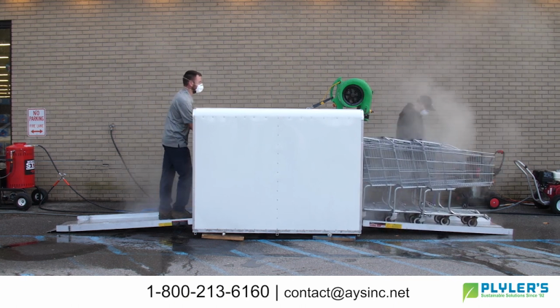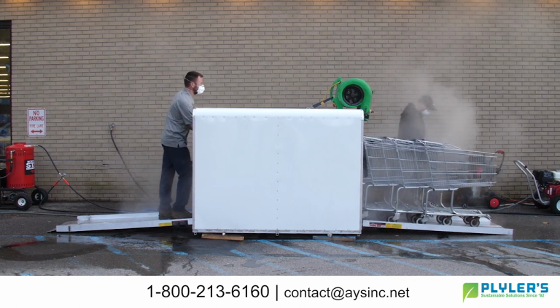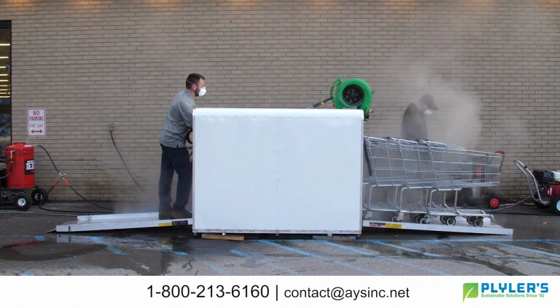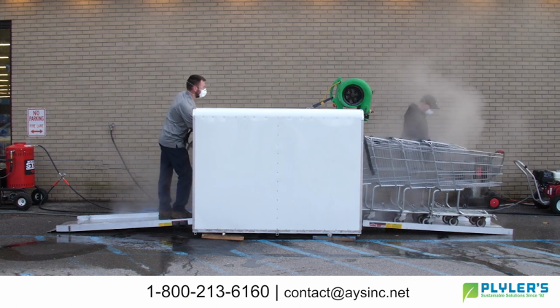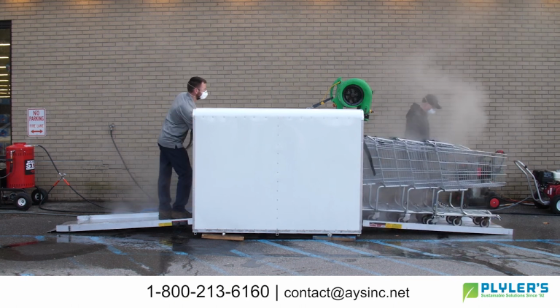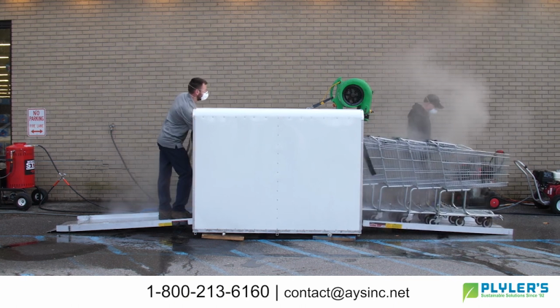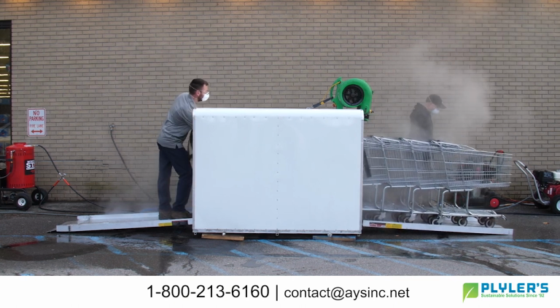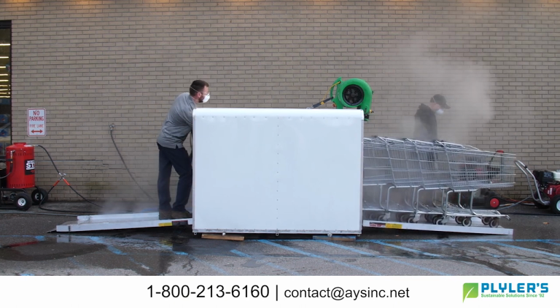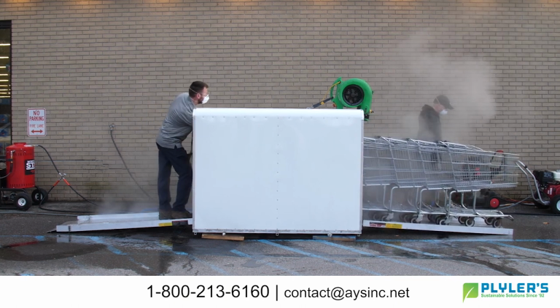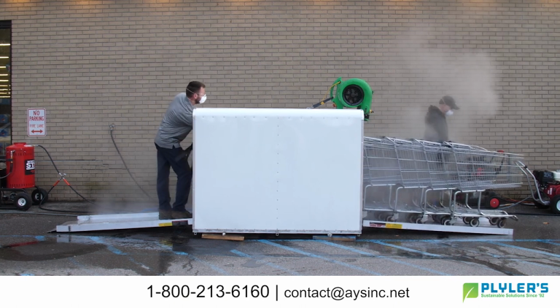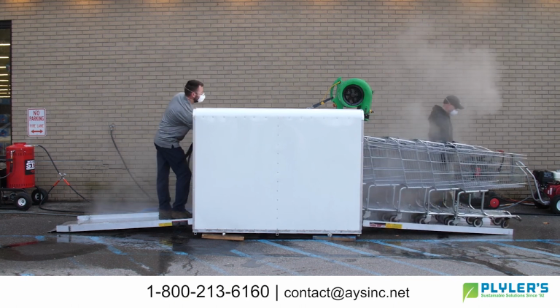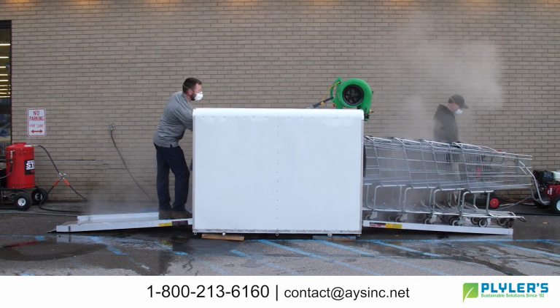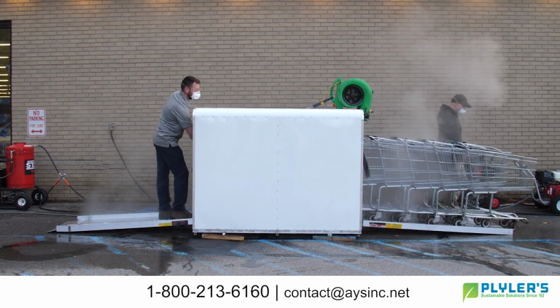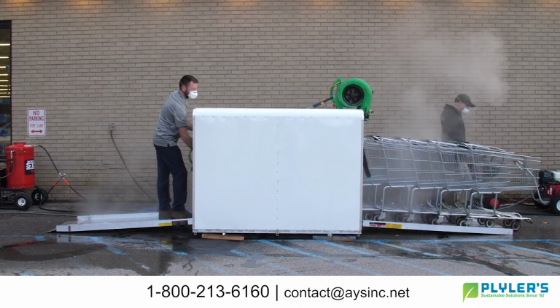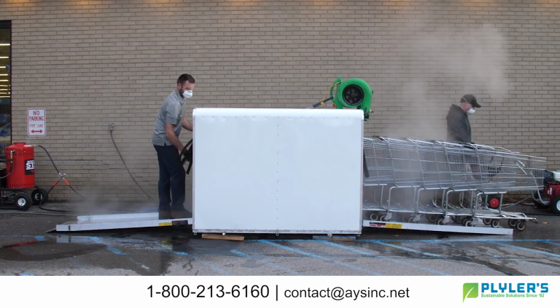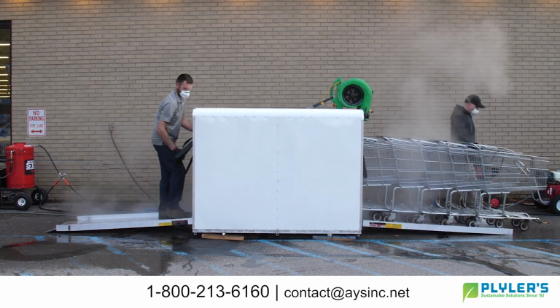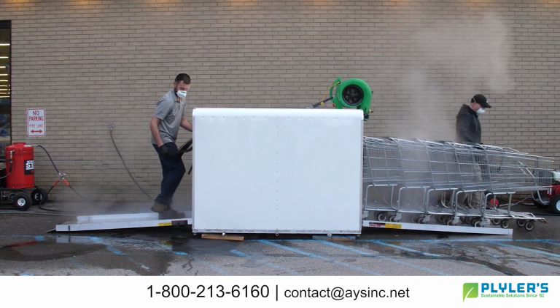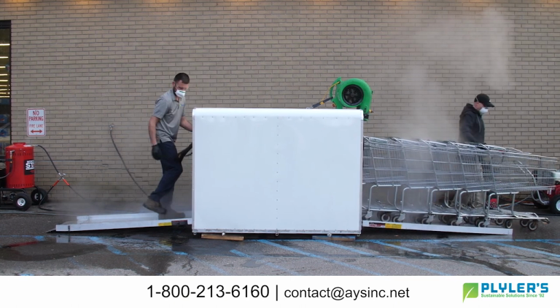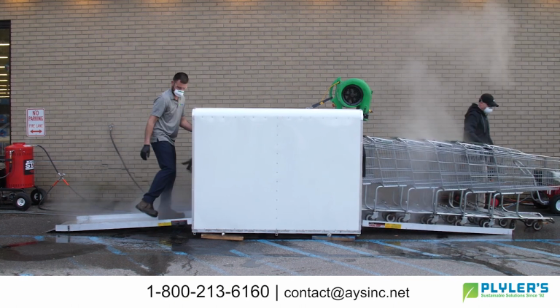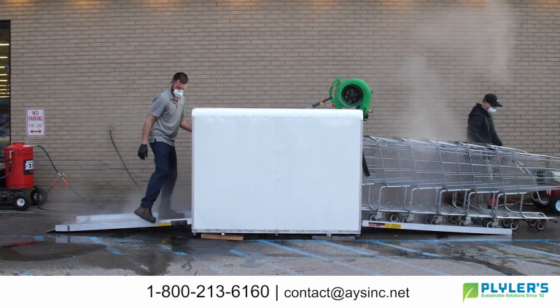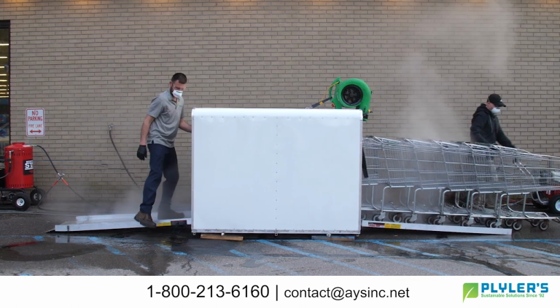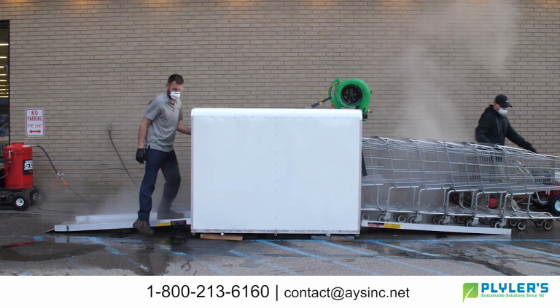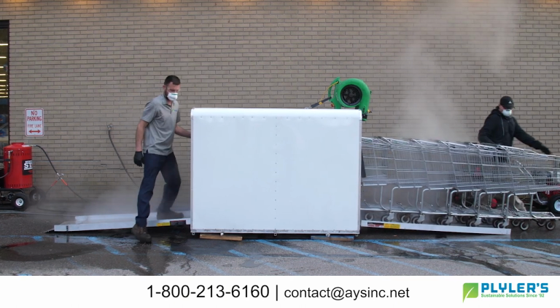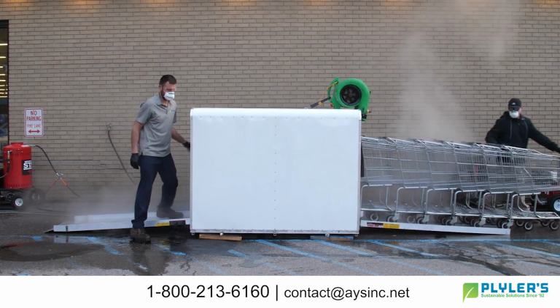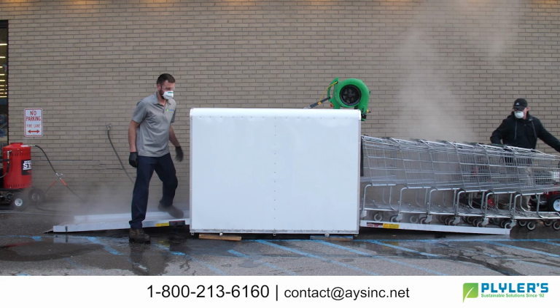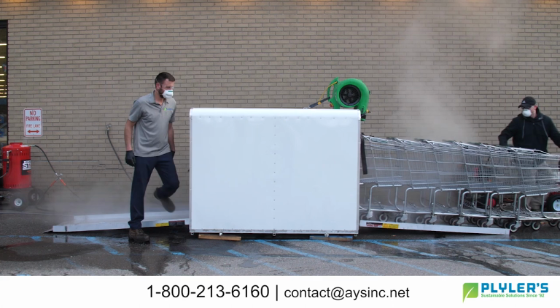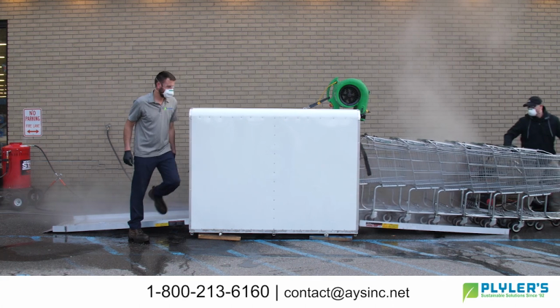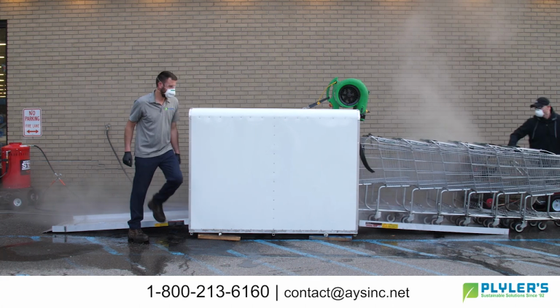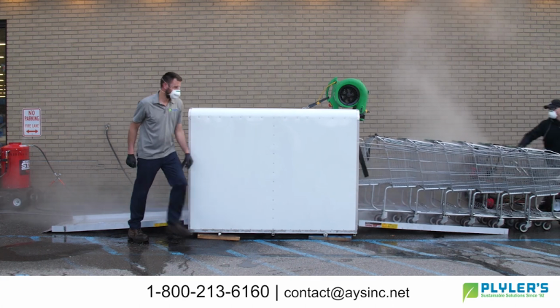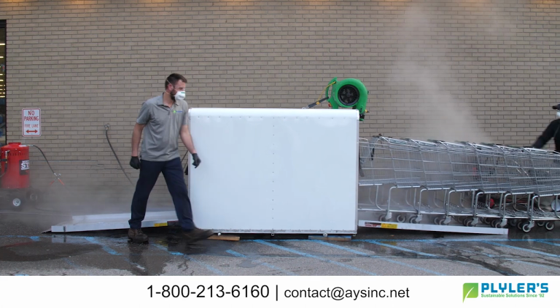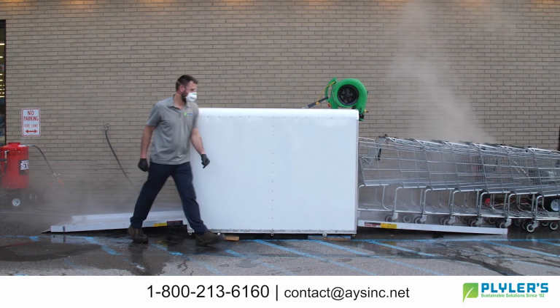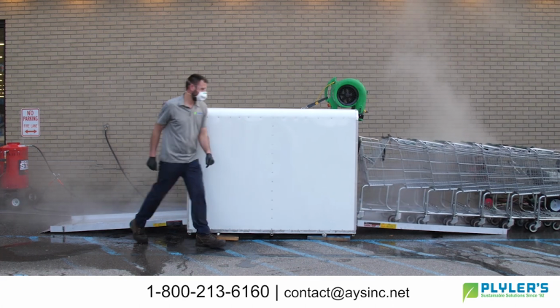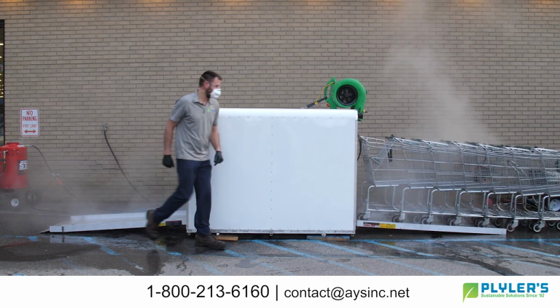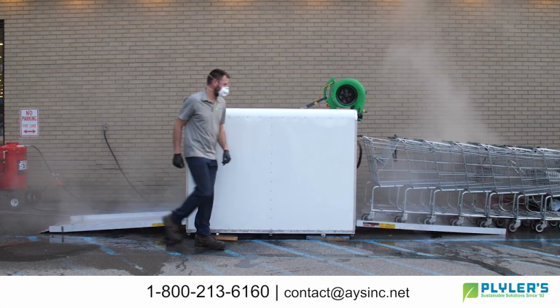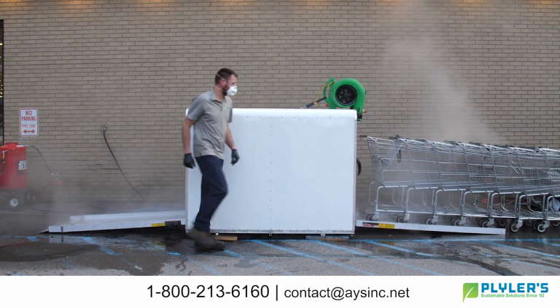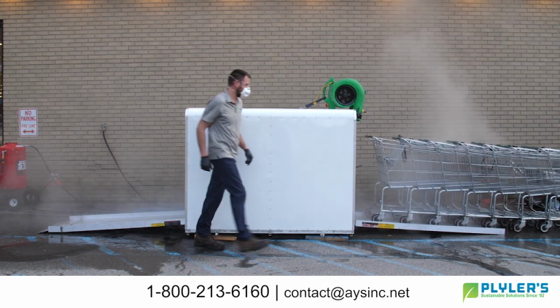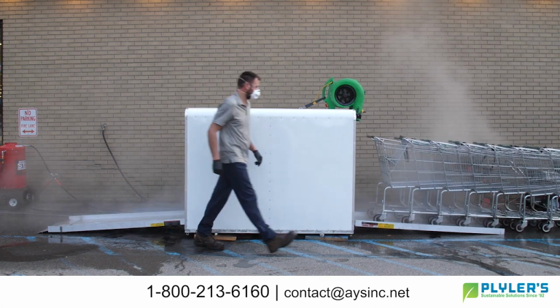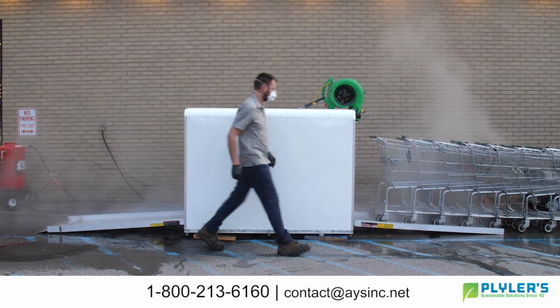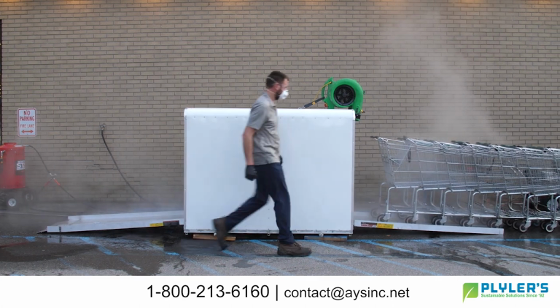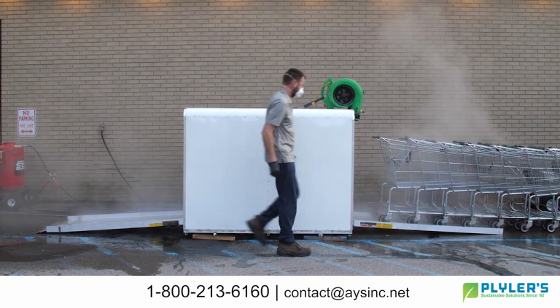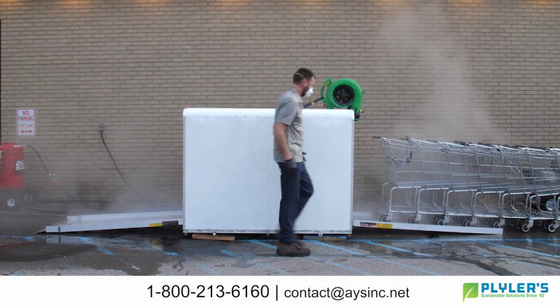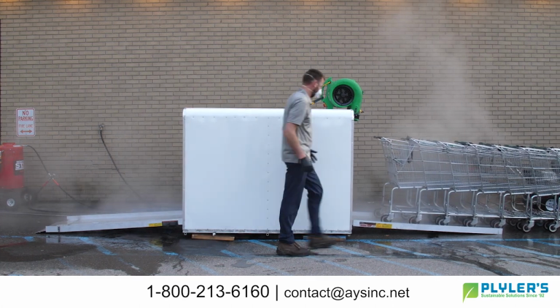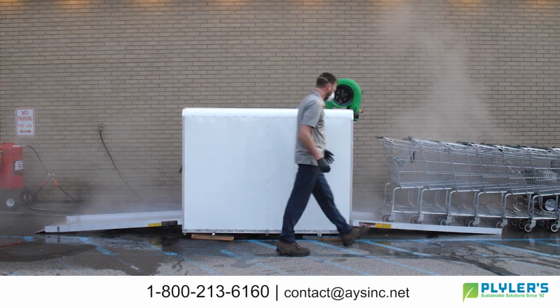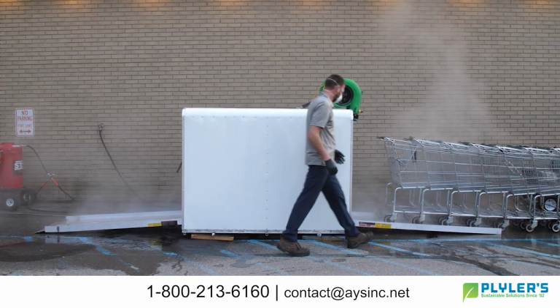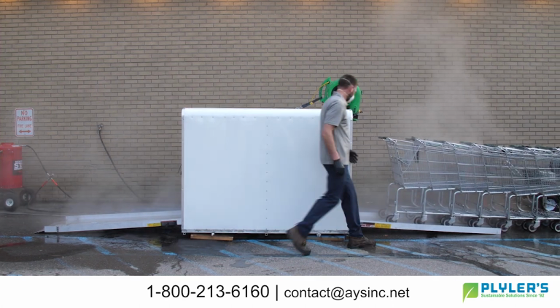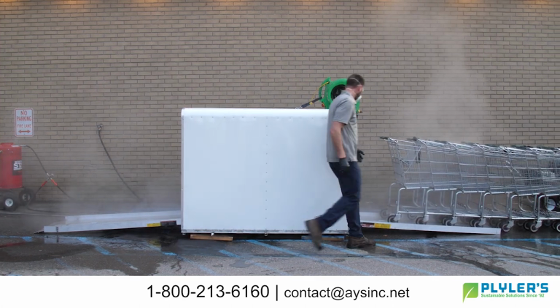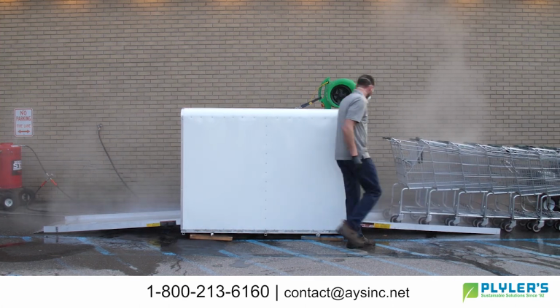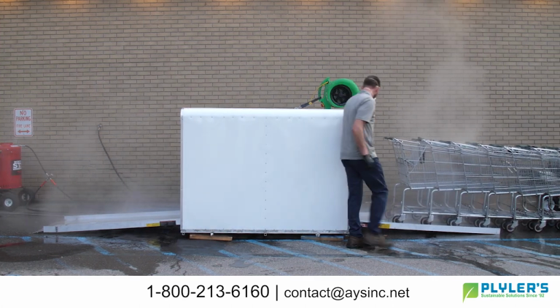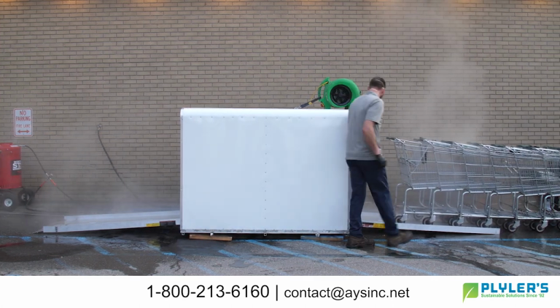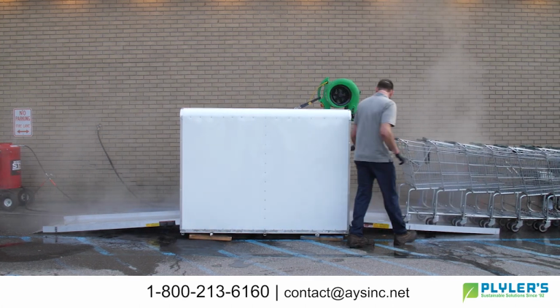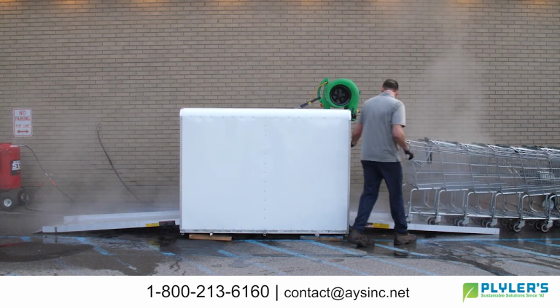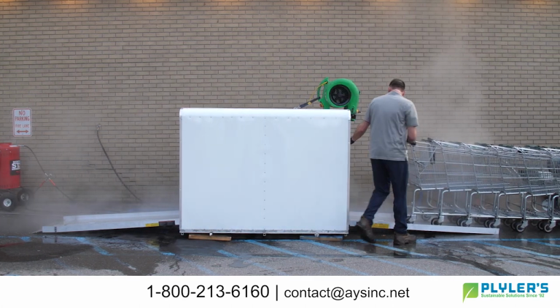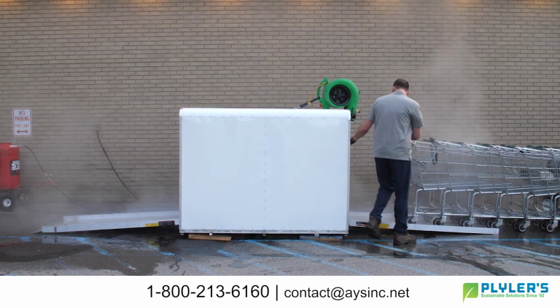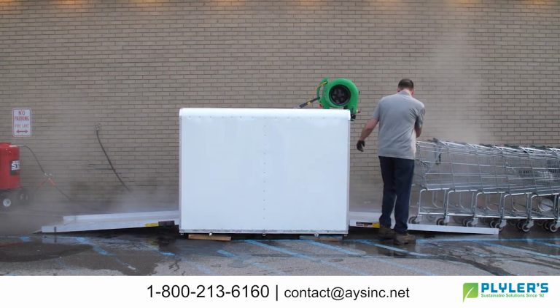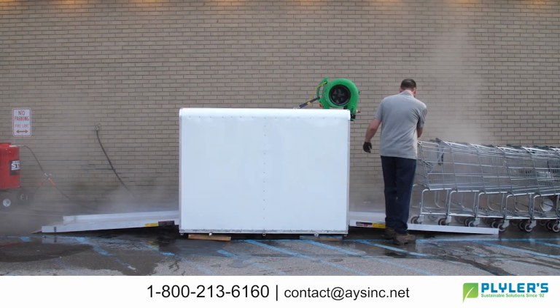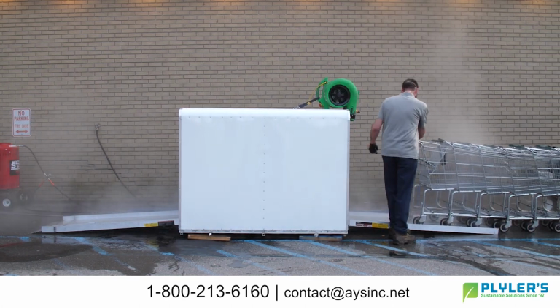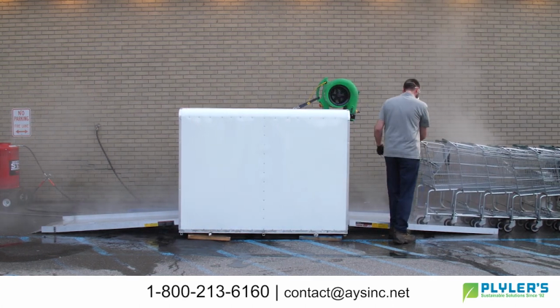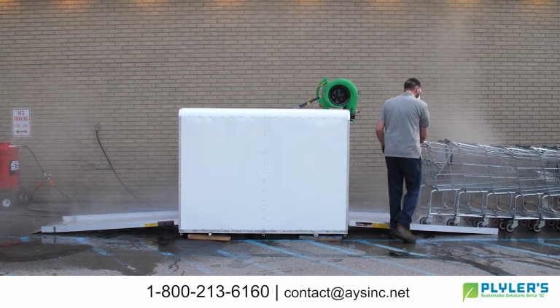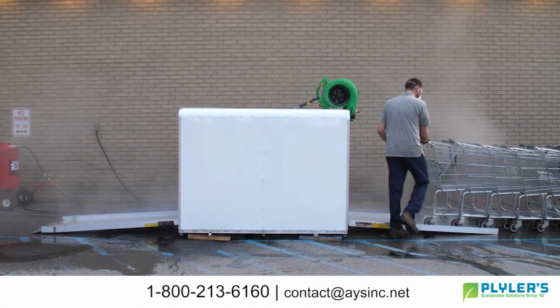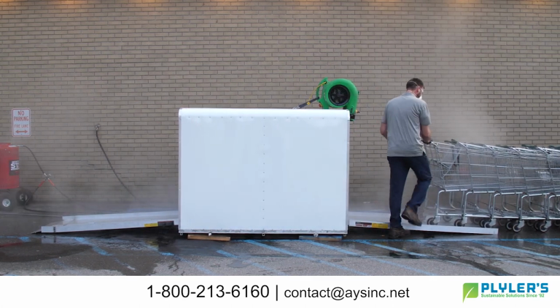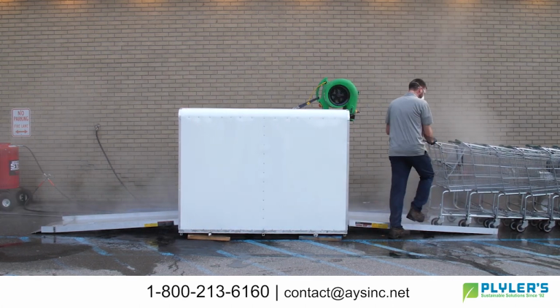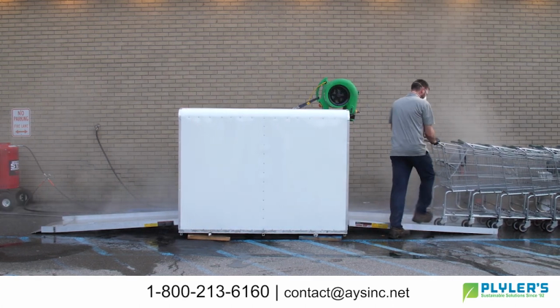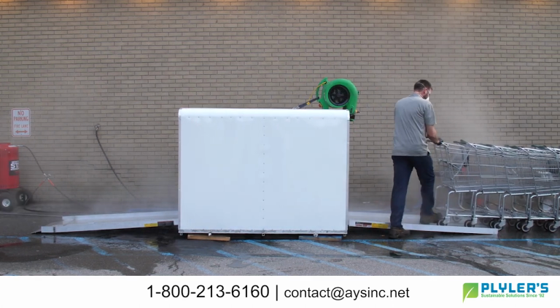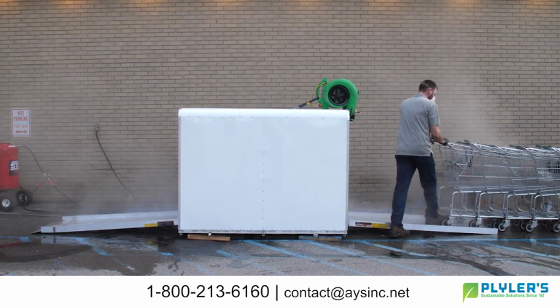Our team comes to your store during the night shift, ensuring access to all of your carts and eliminating any inconvenience to your shoppers.